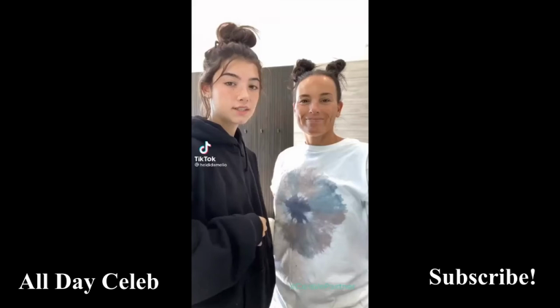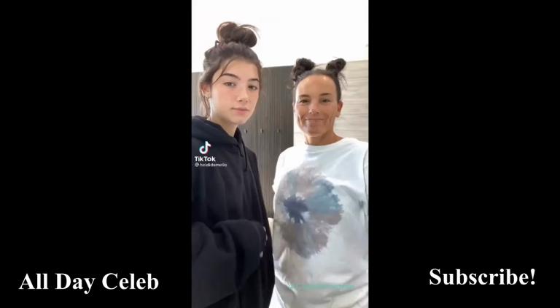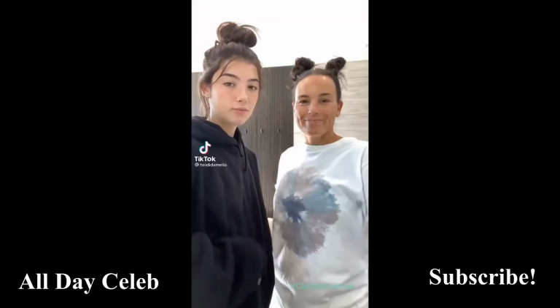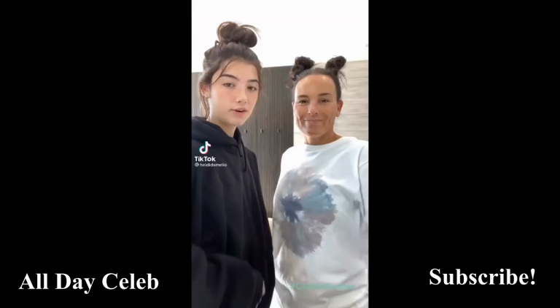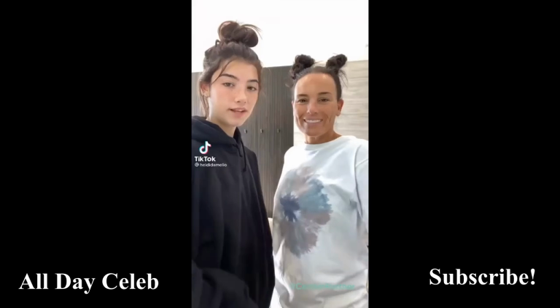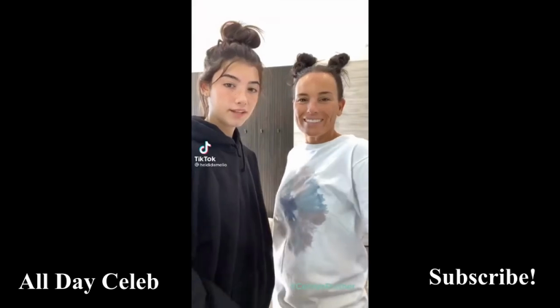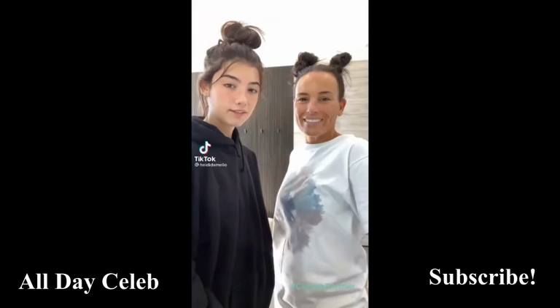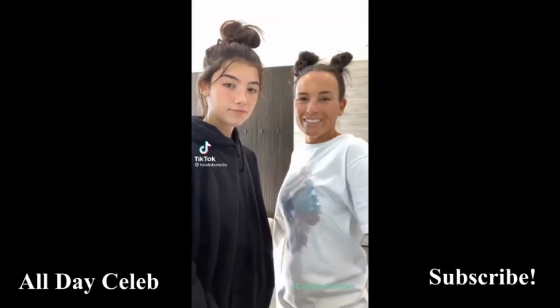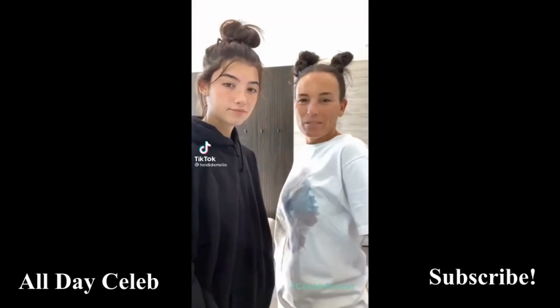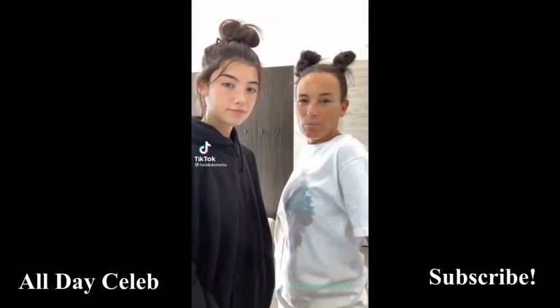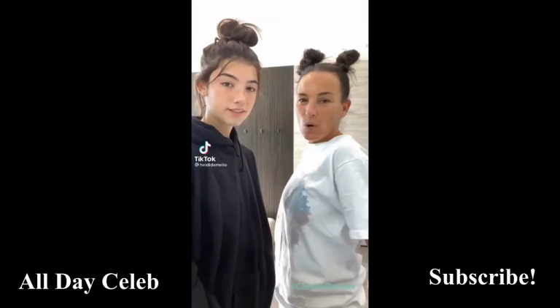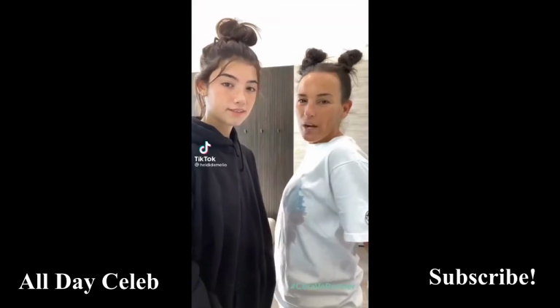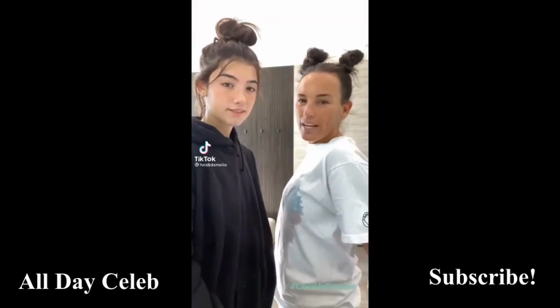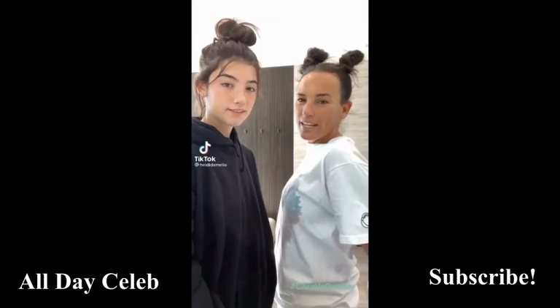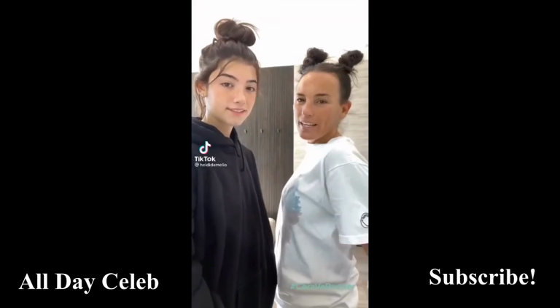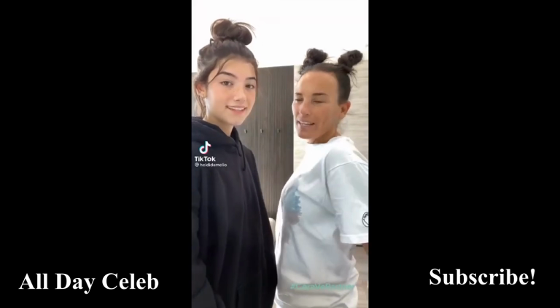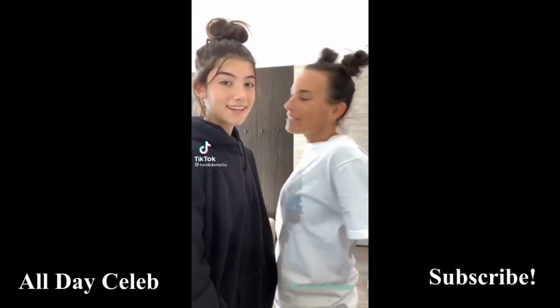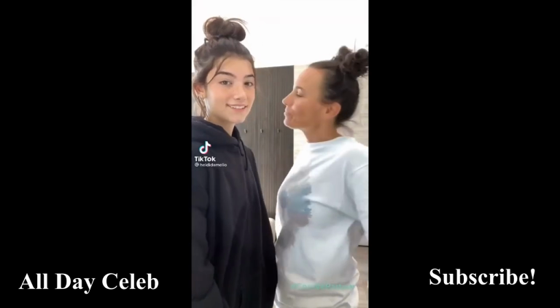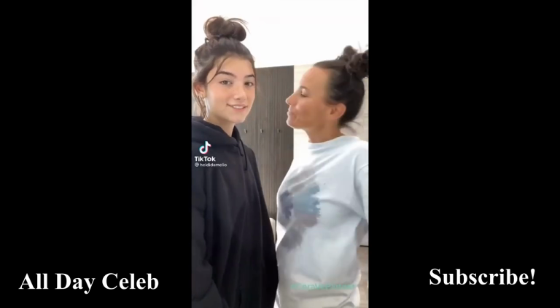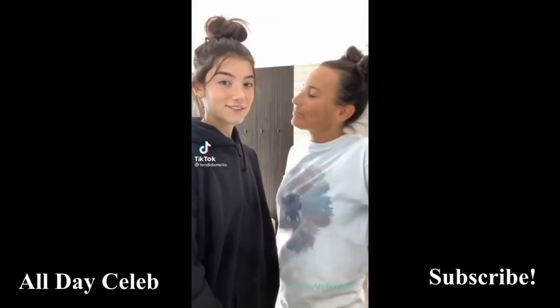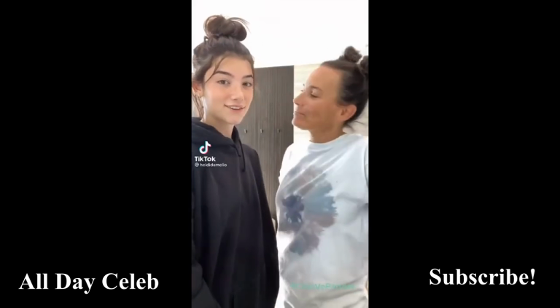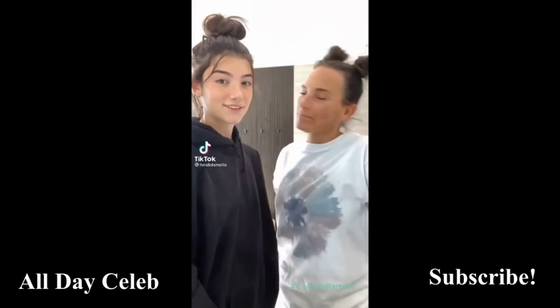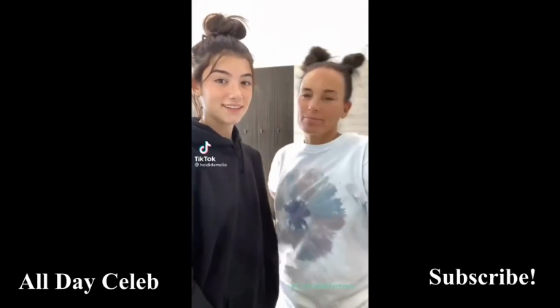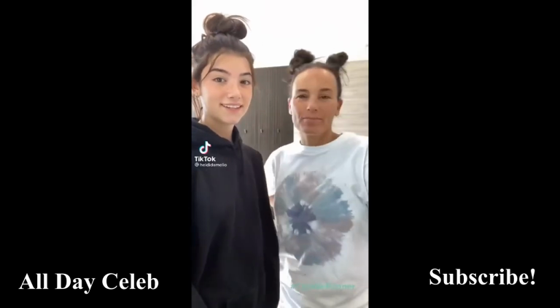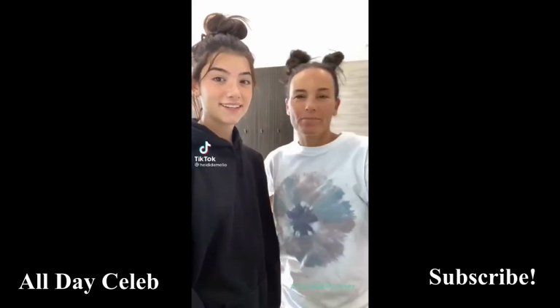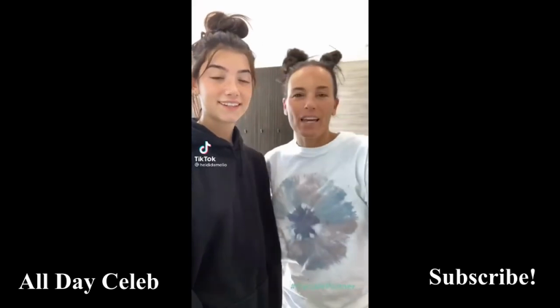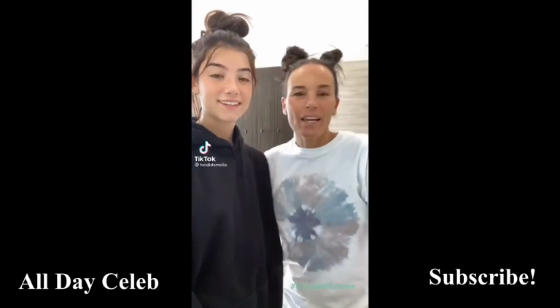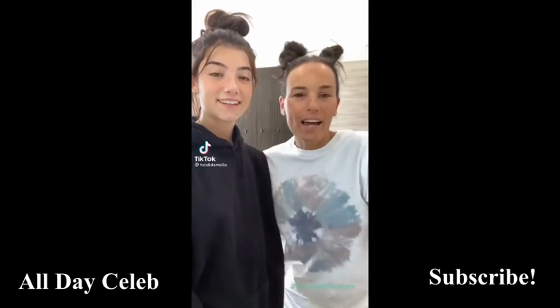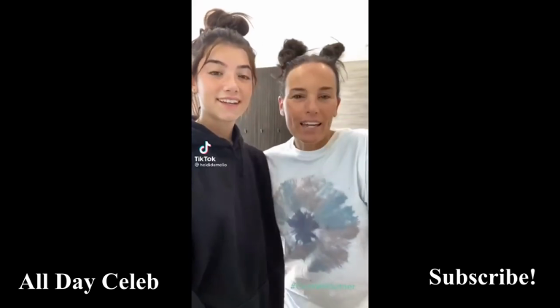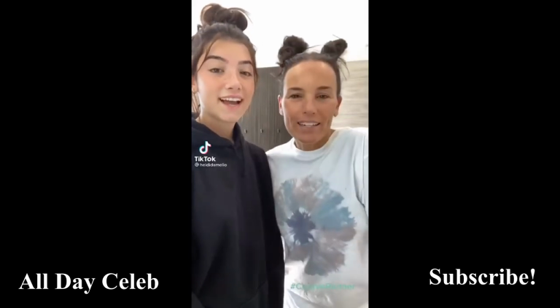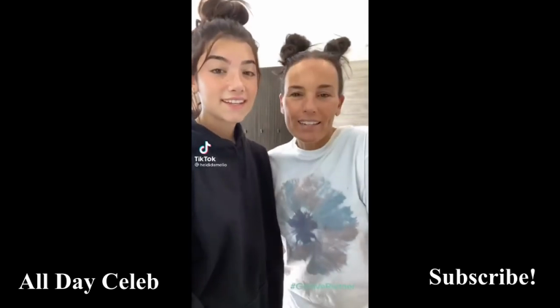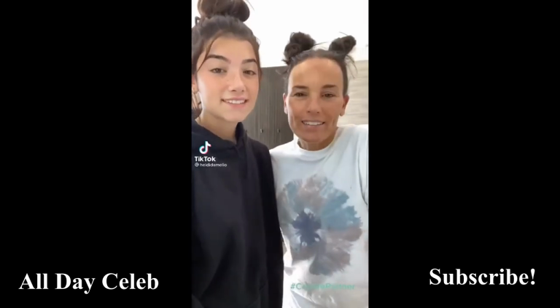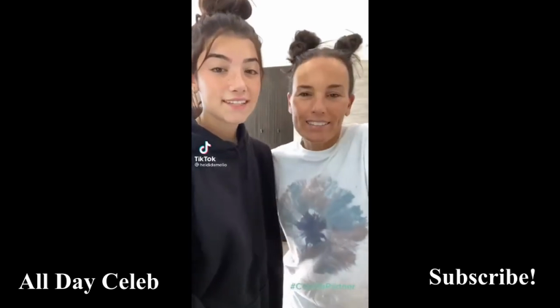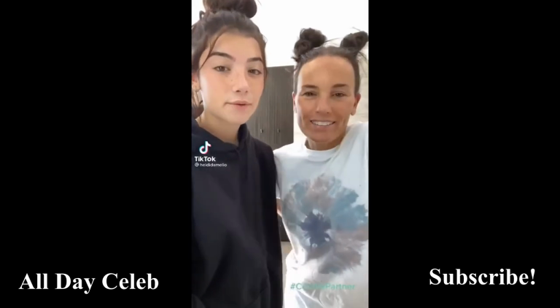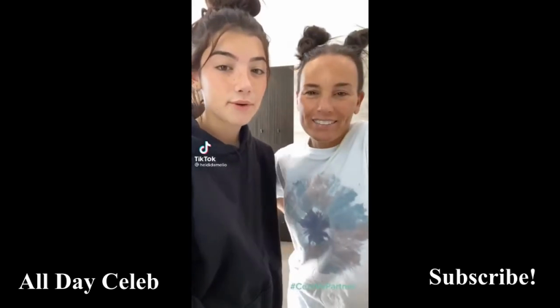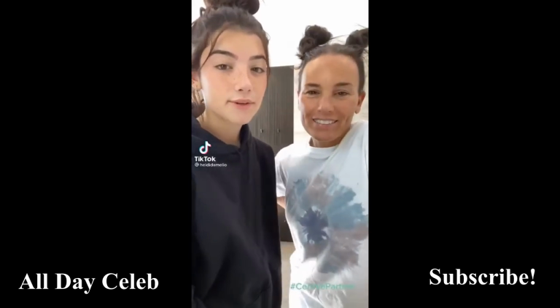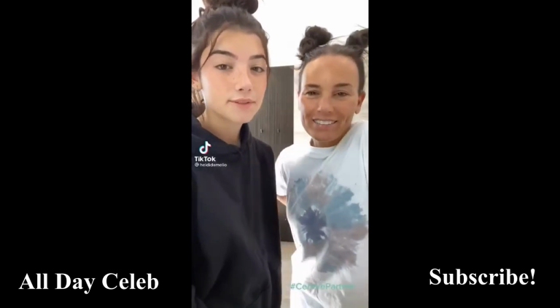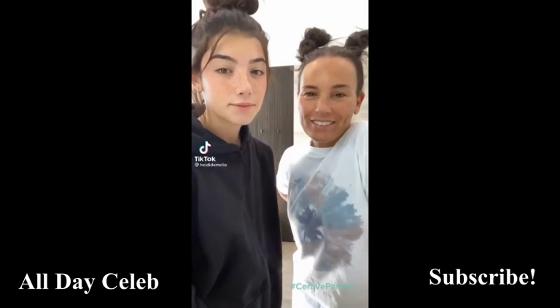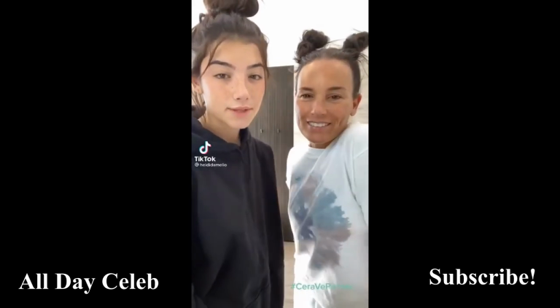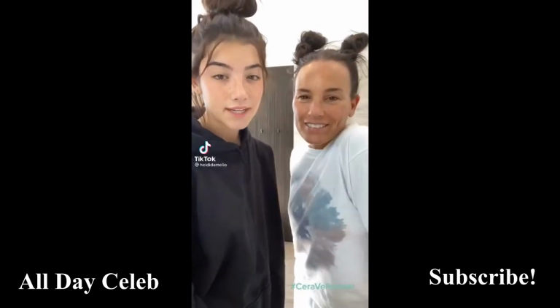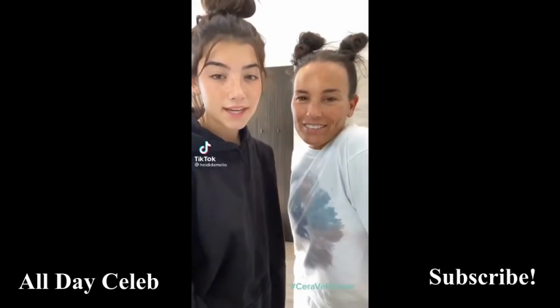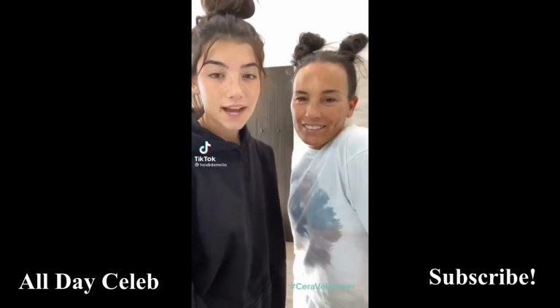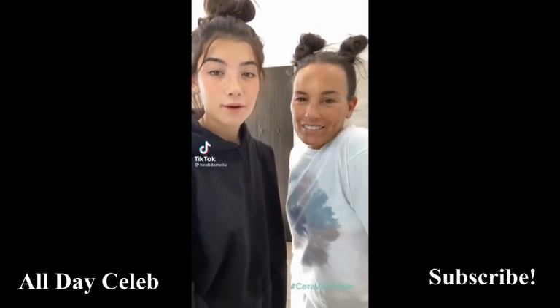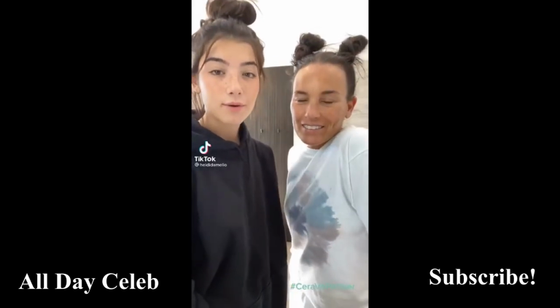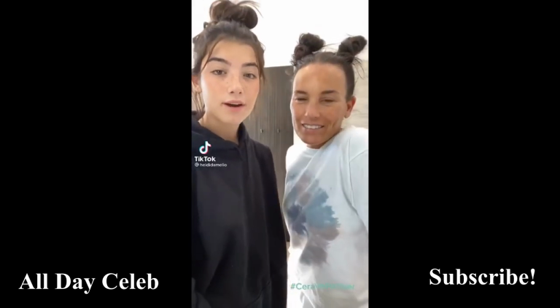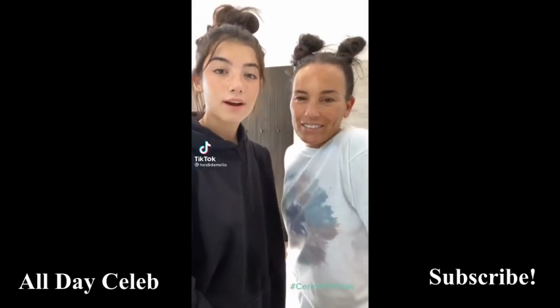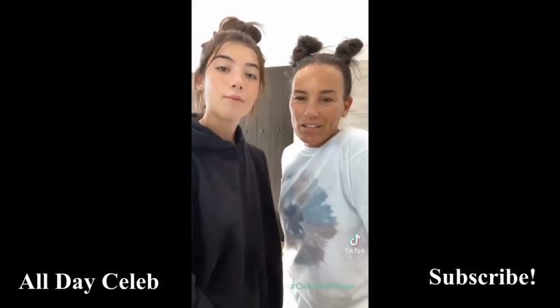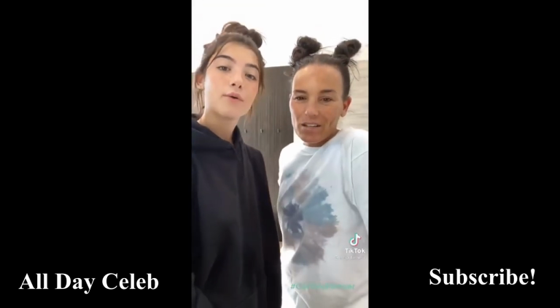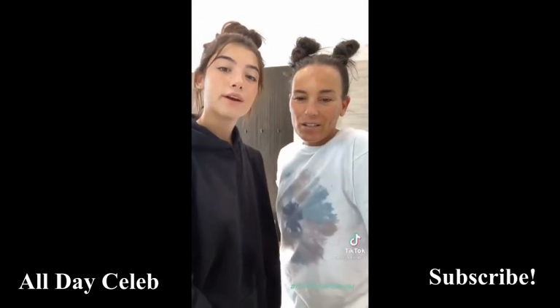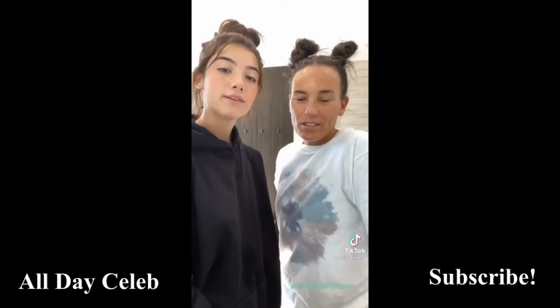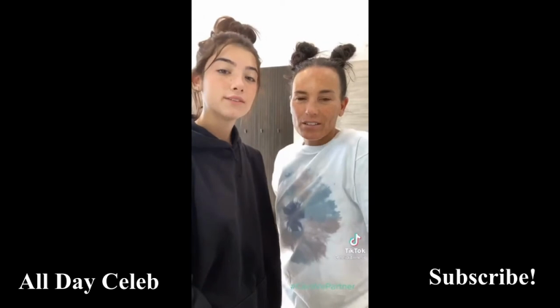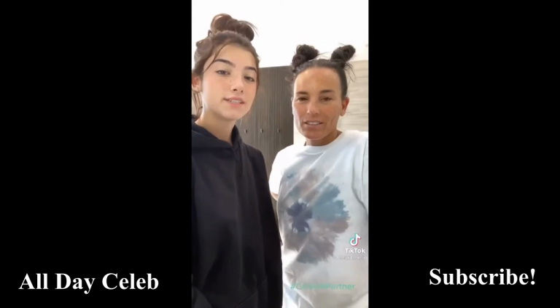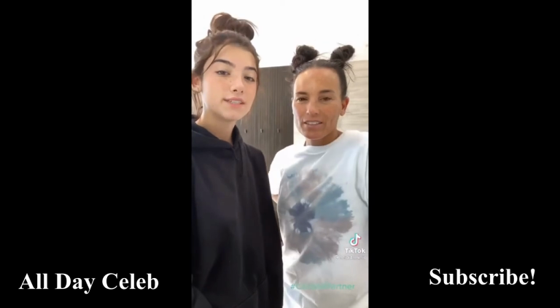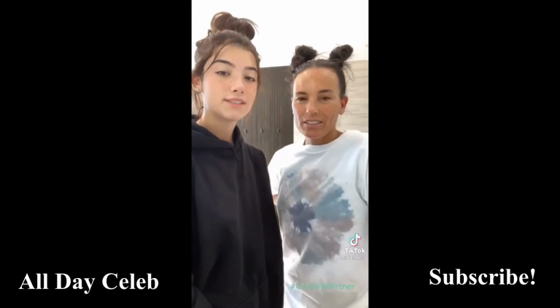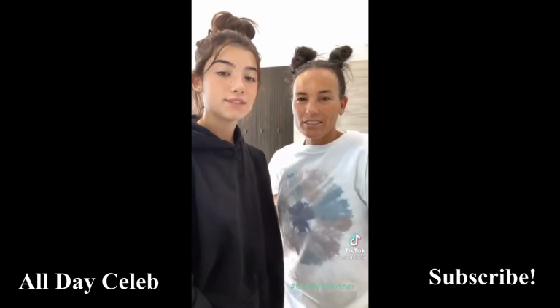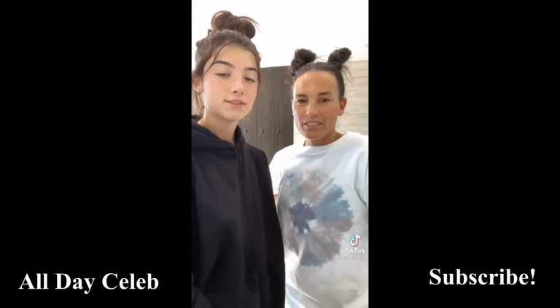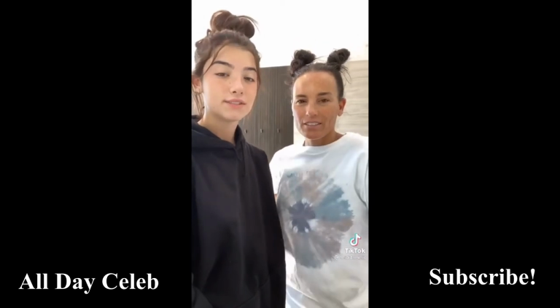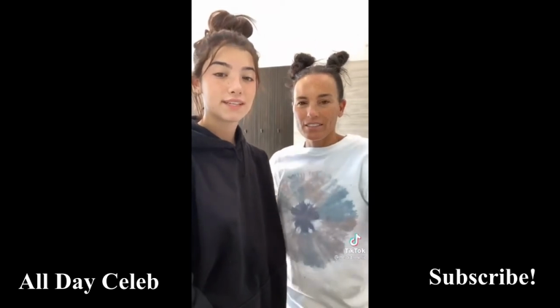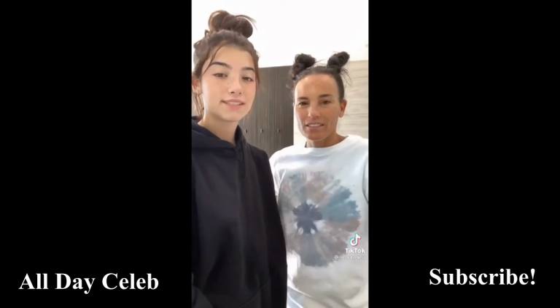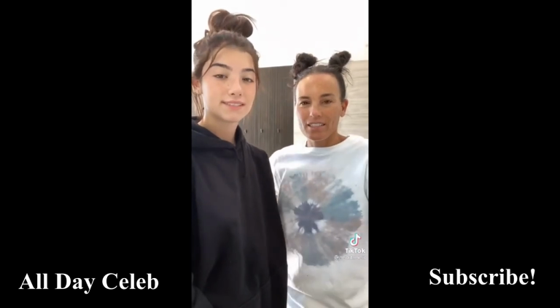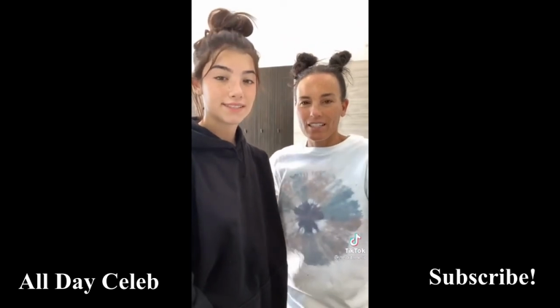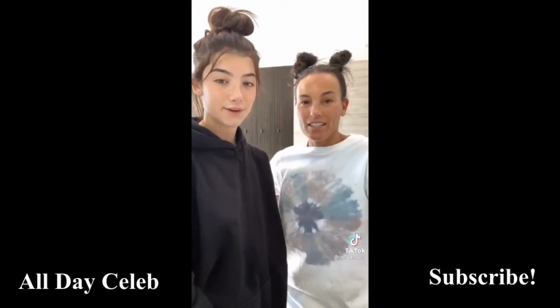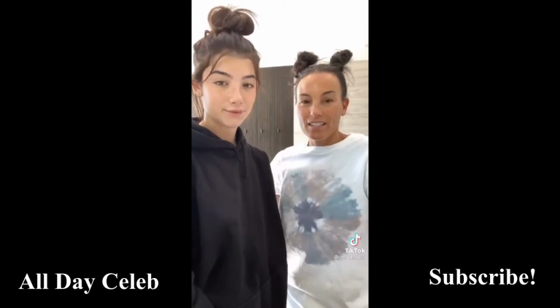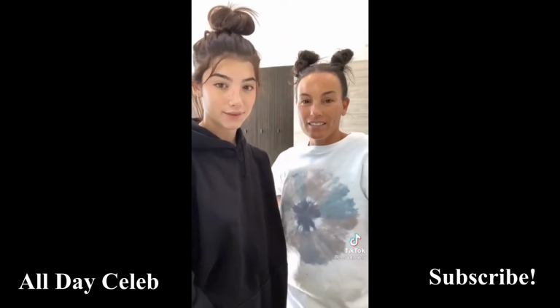Good morning. It's Charlie and Heidi, and today we're going to be doing our morning routines using CeraVe.